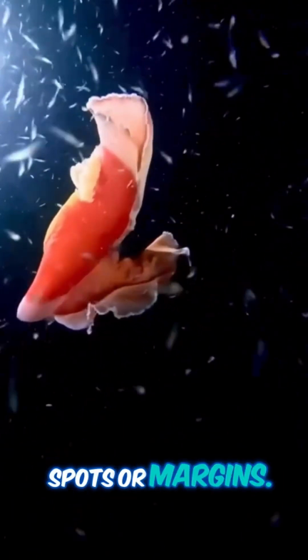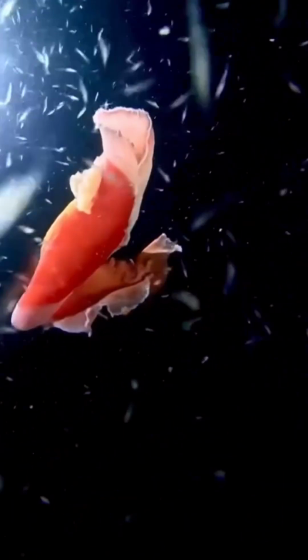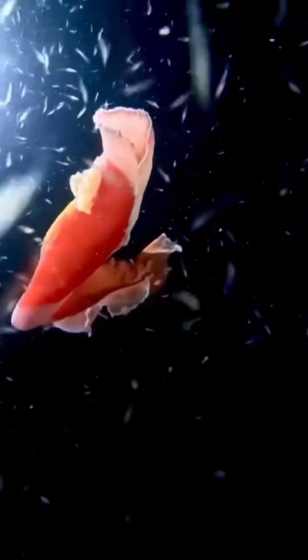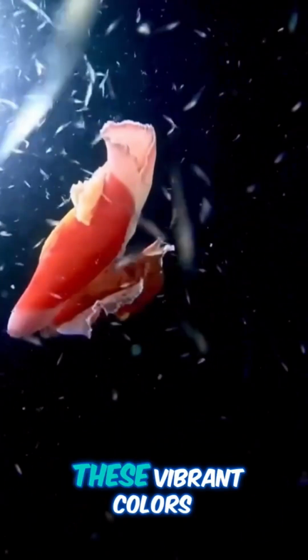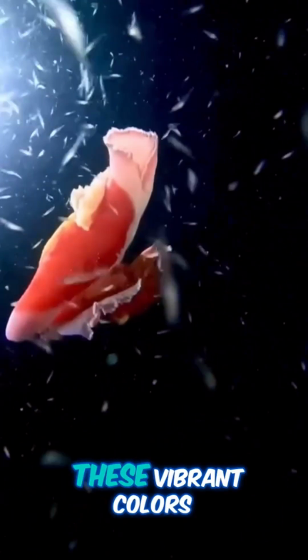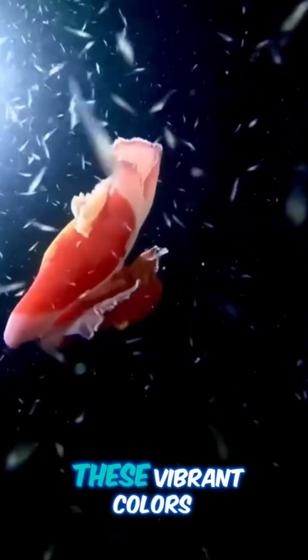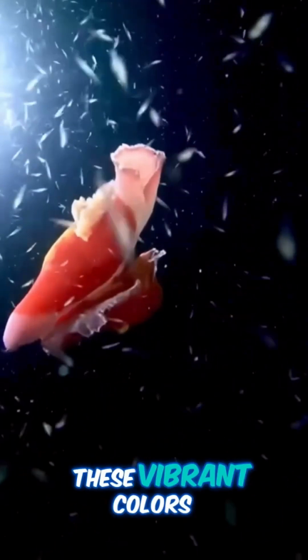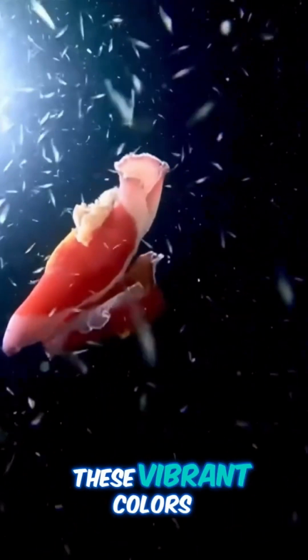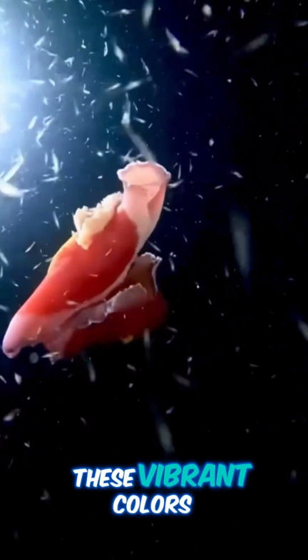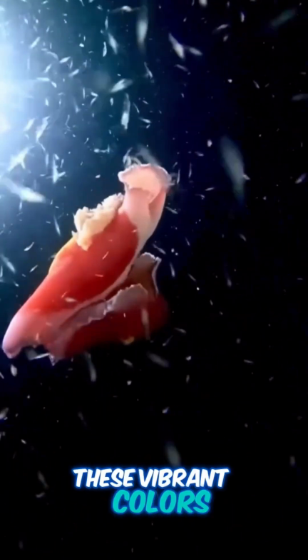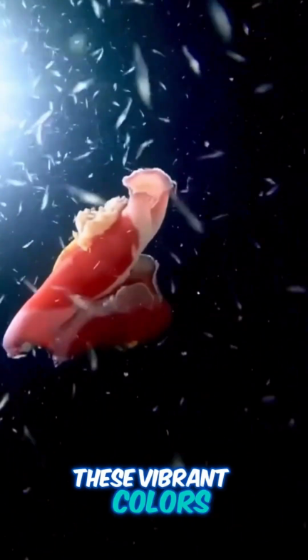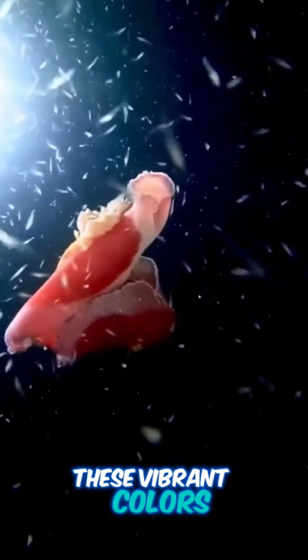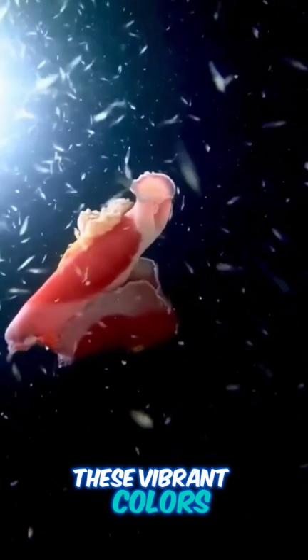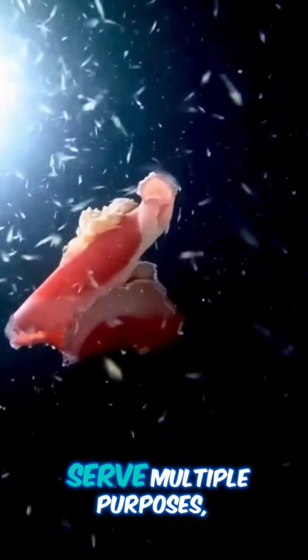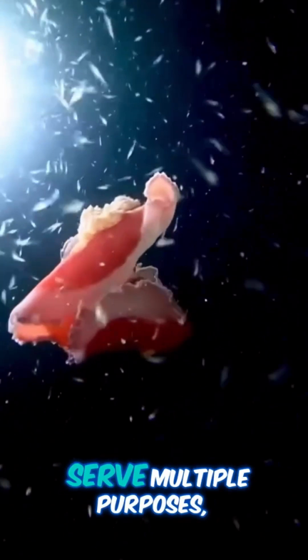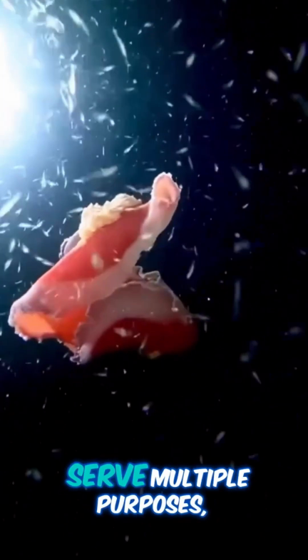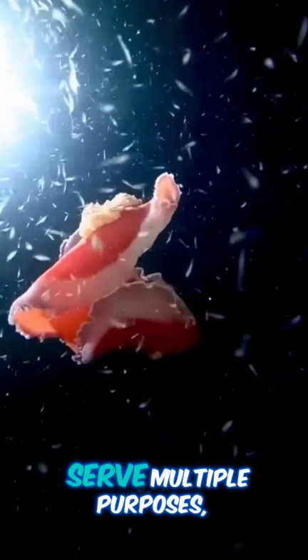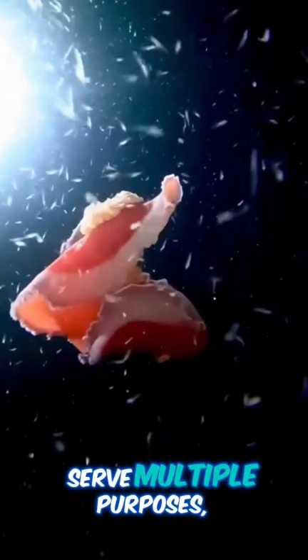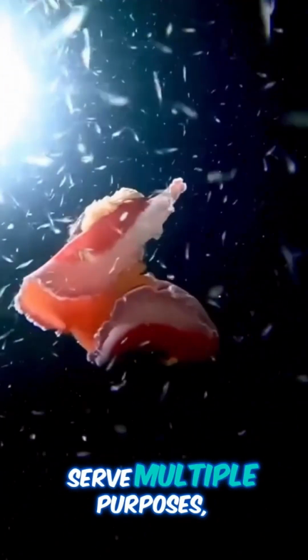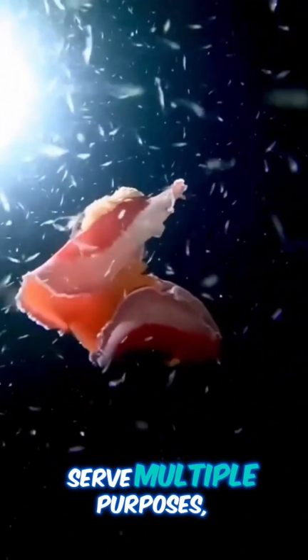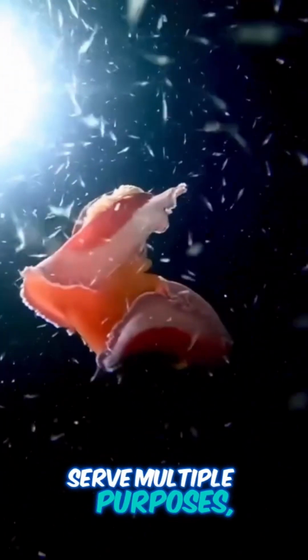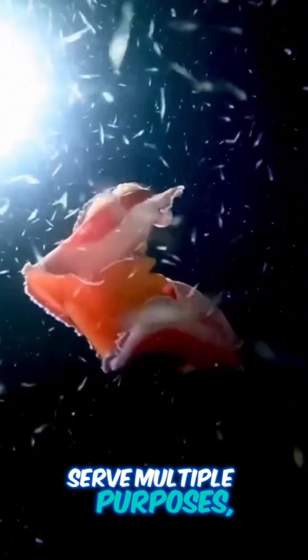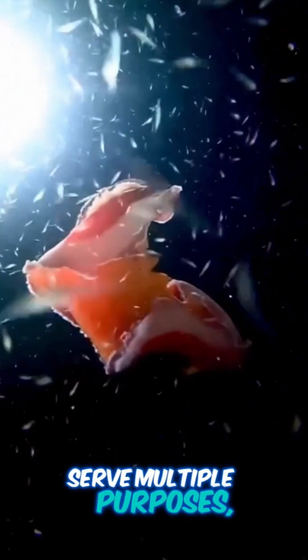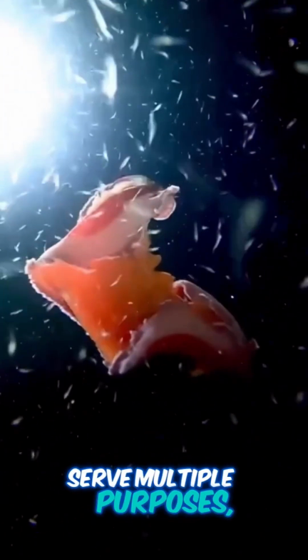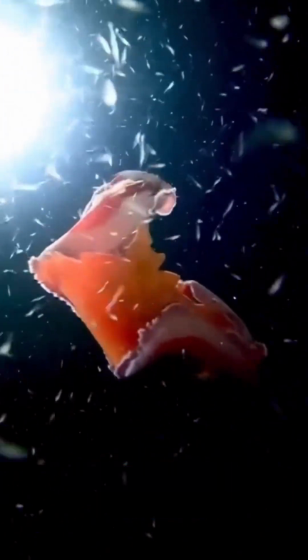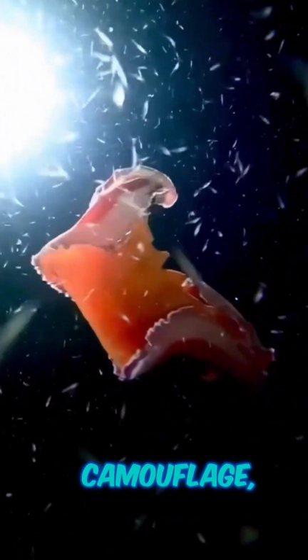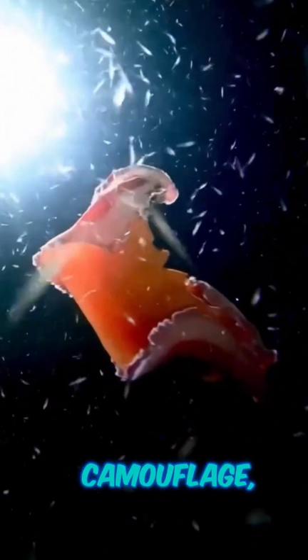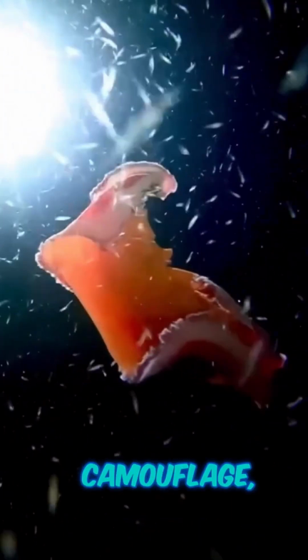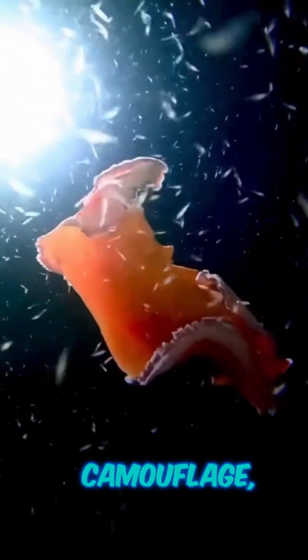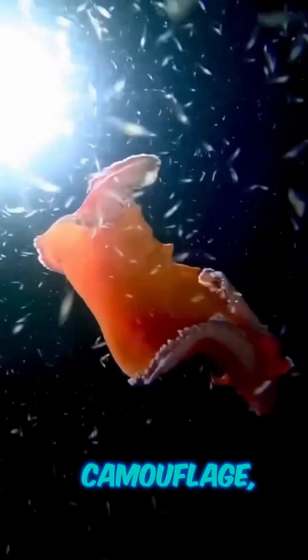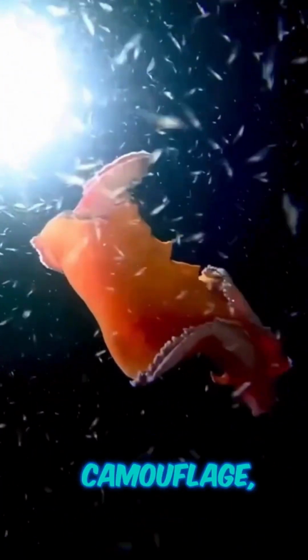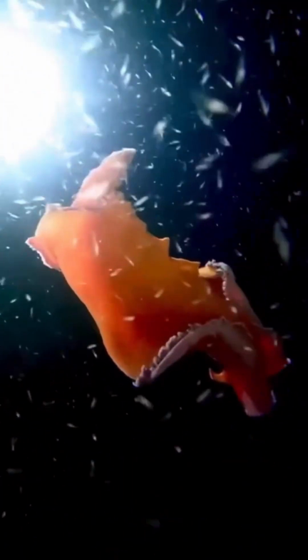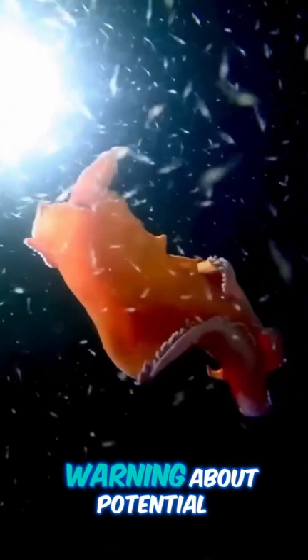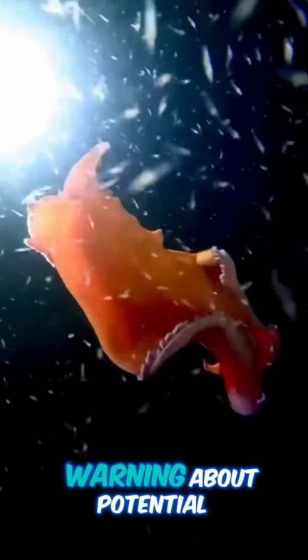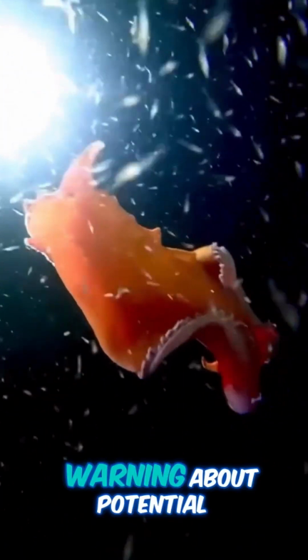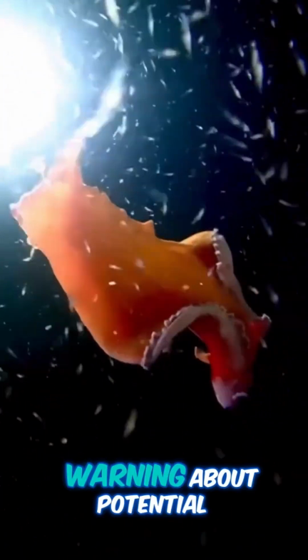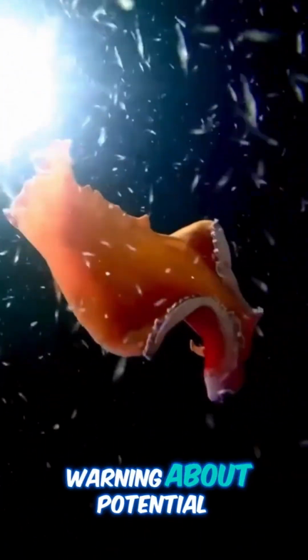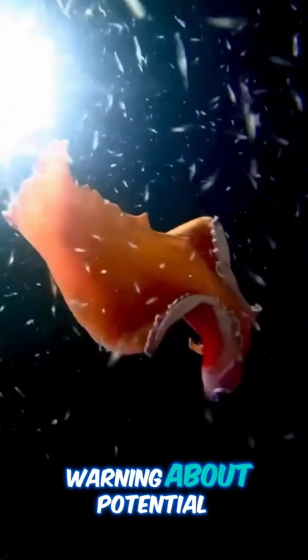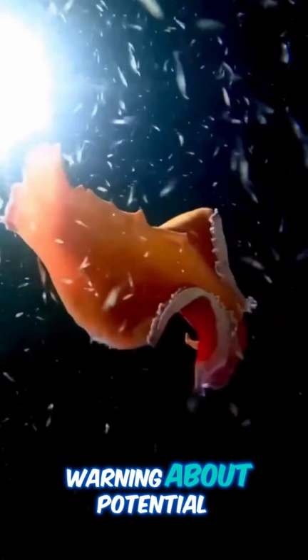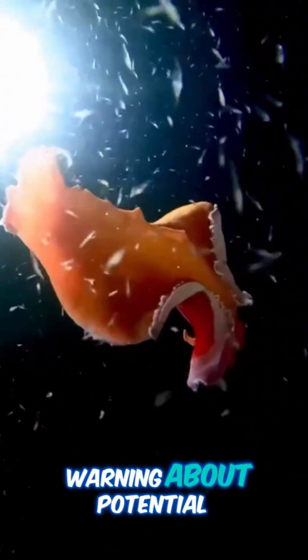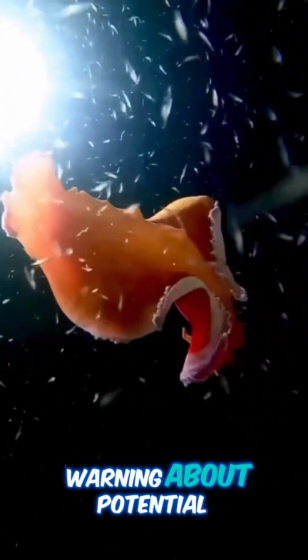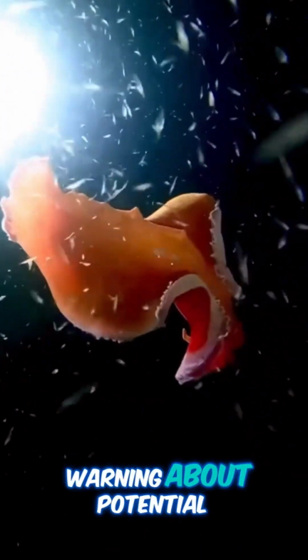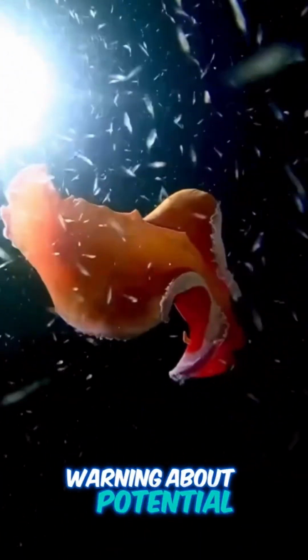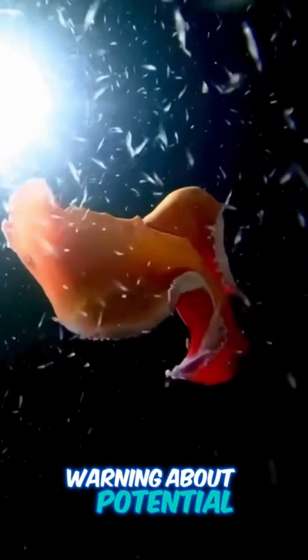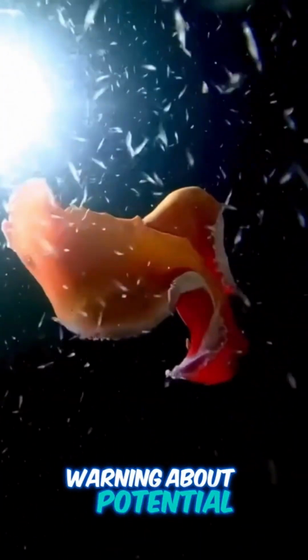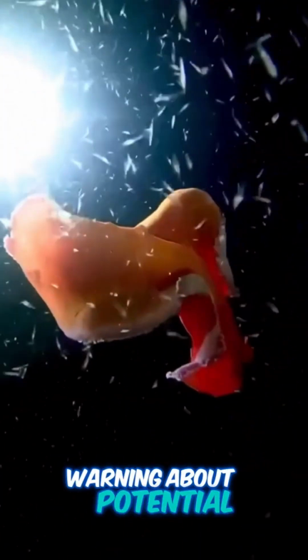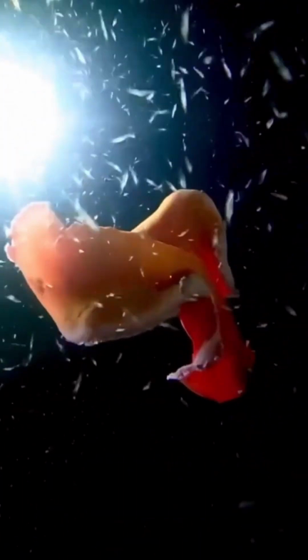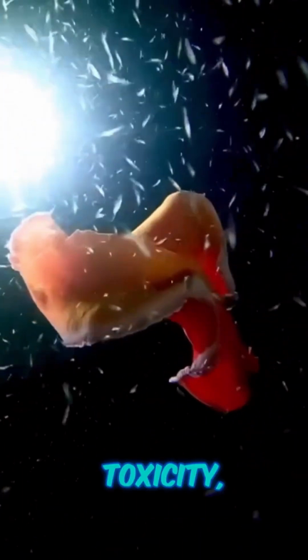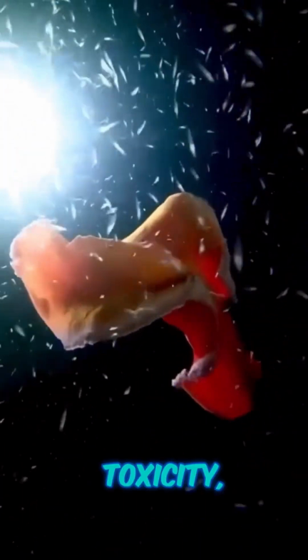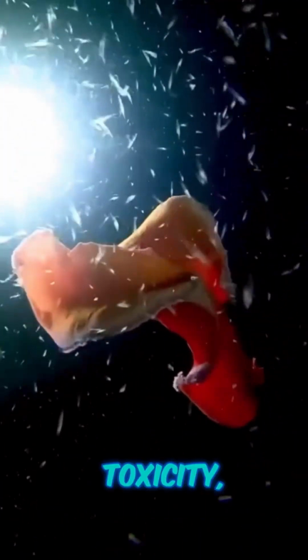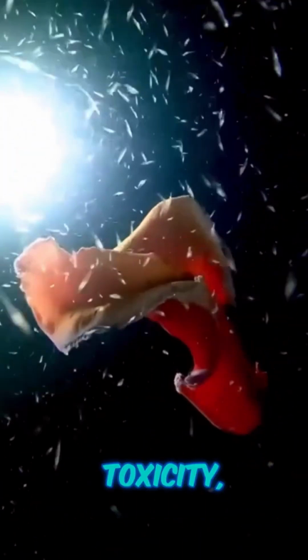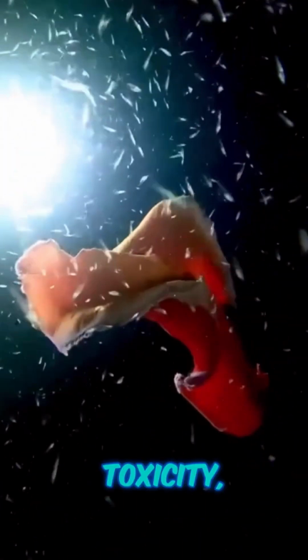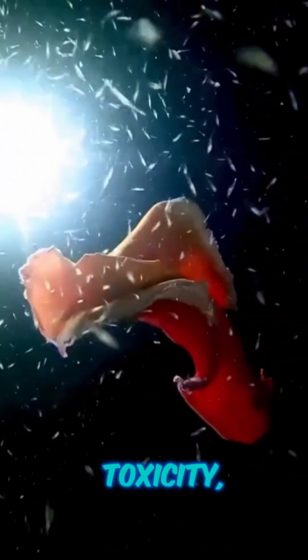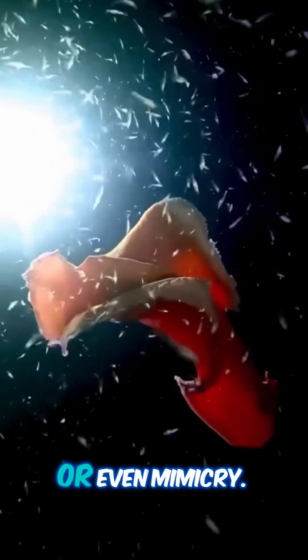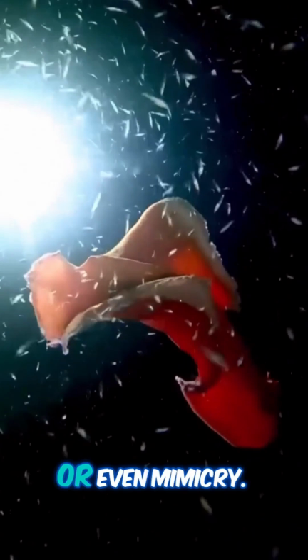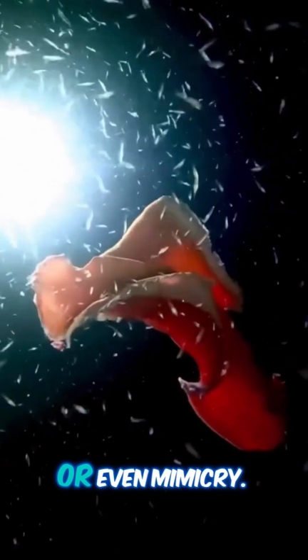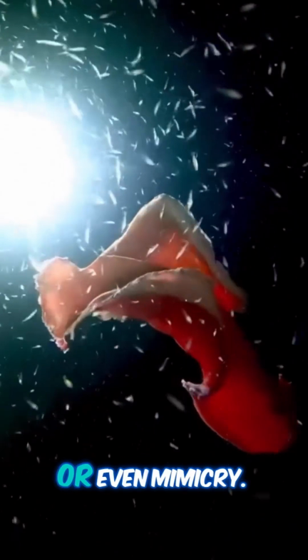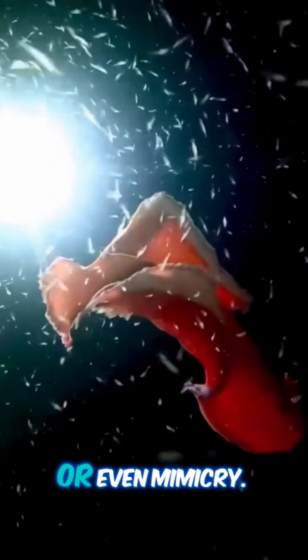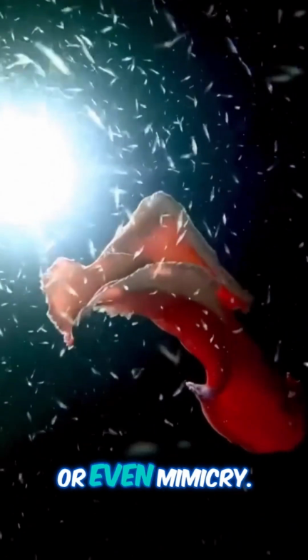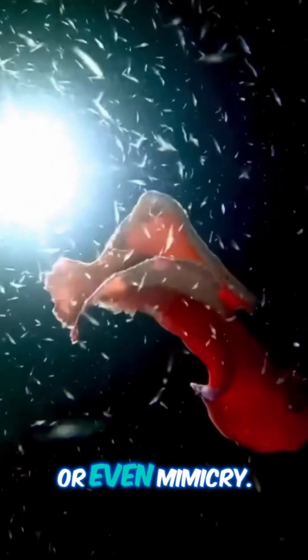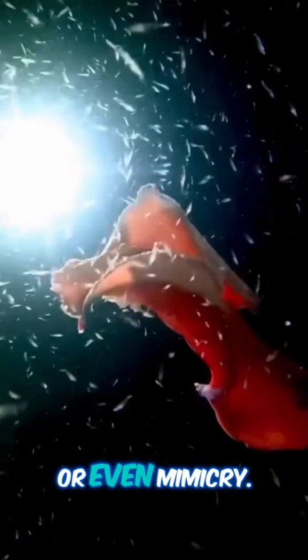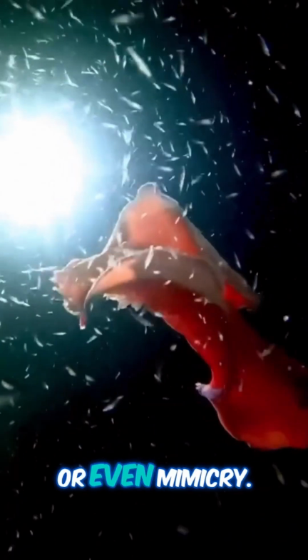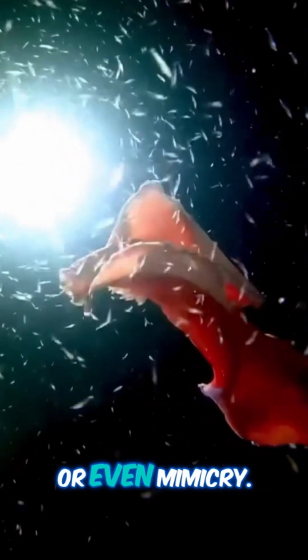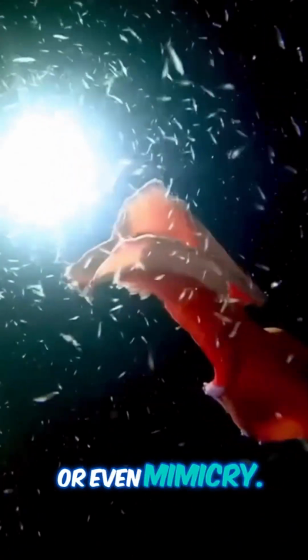These vibrant colors serve multiple purposes: camouflage, warning predators about potential toxicity, or even mimicry.